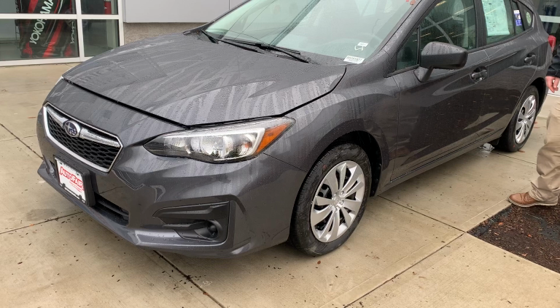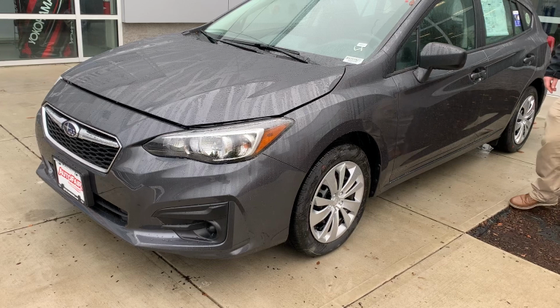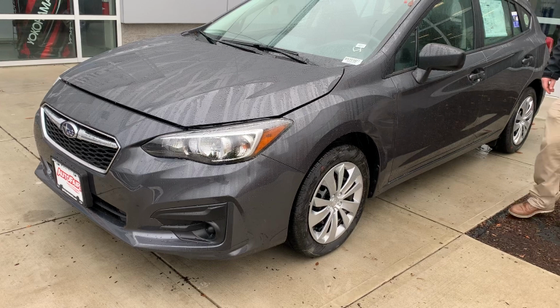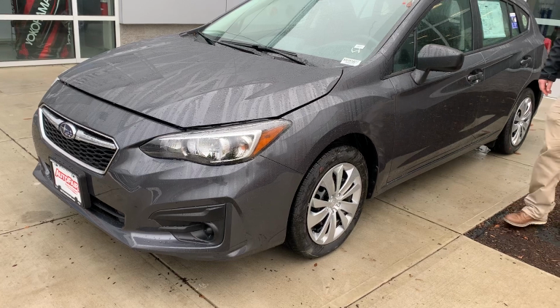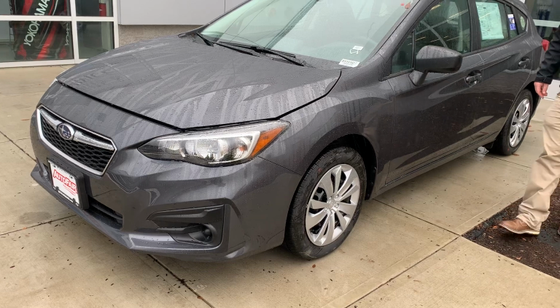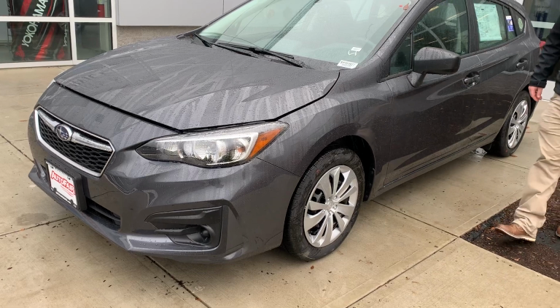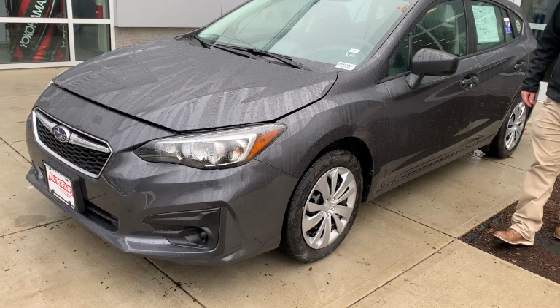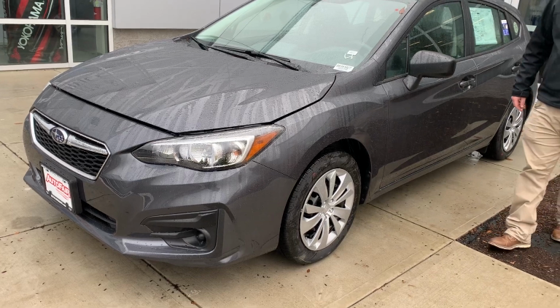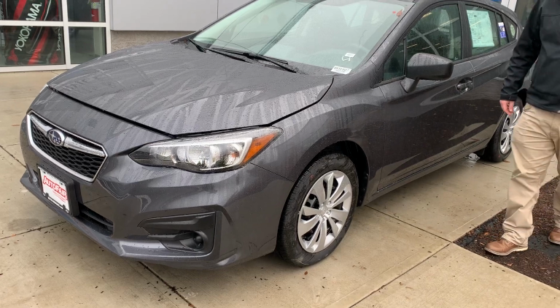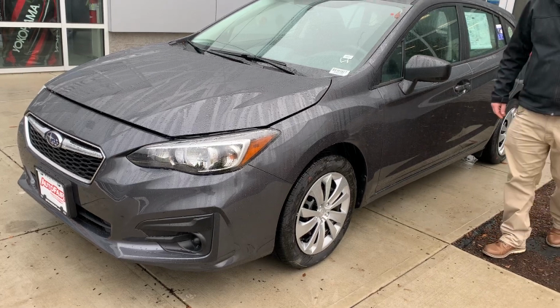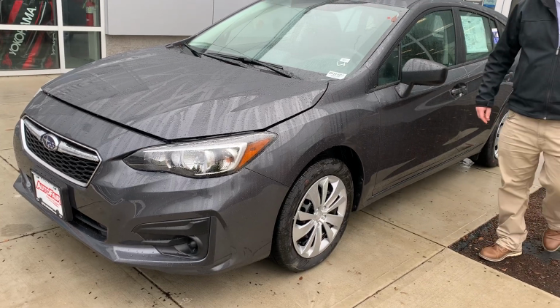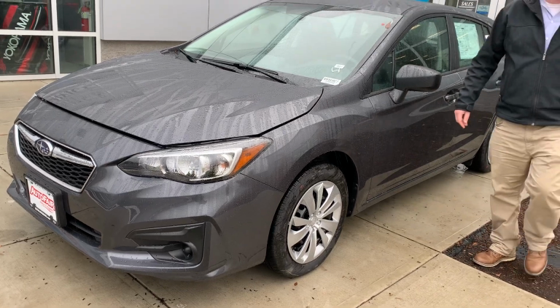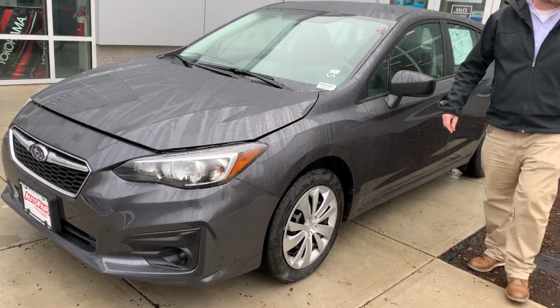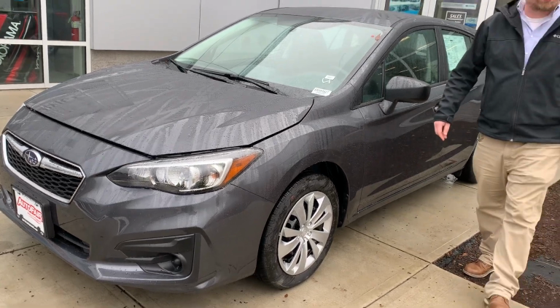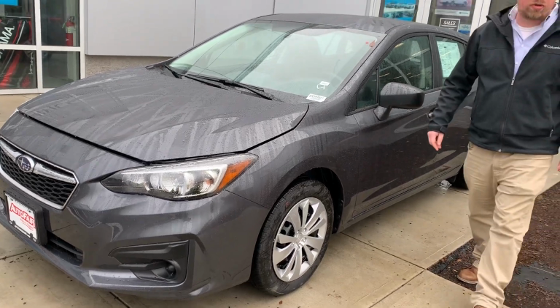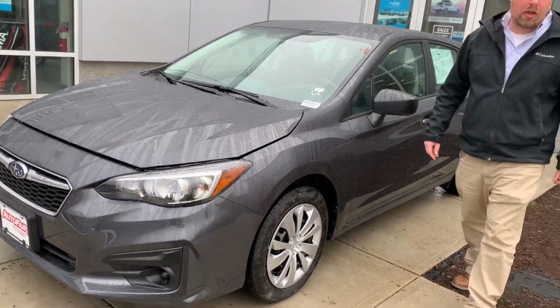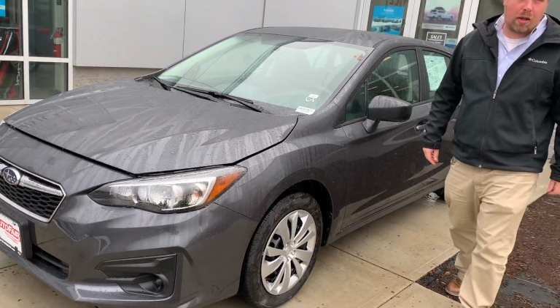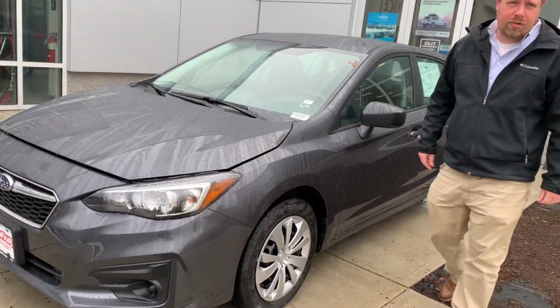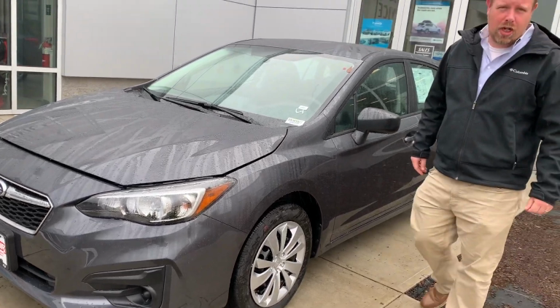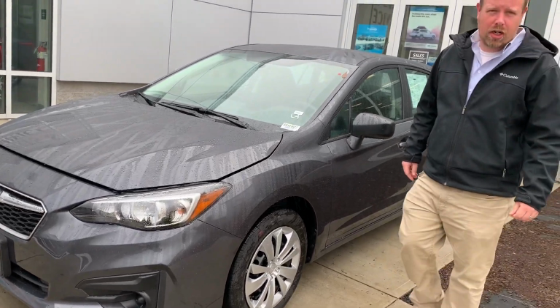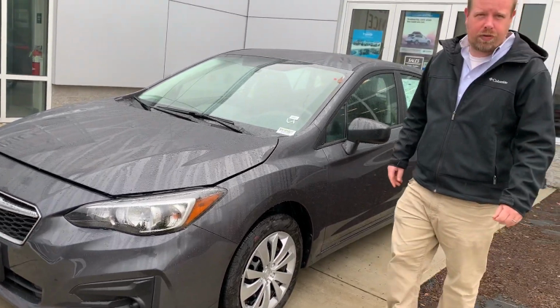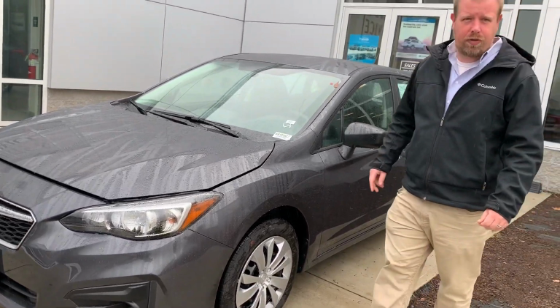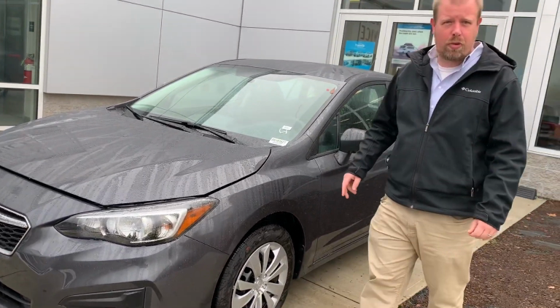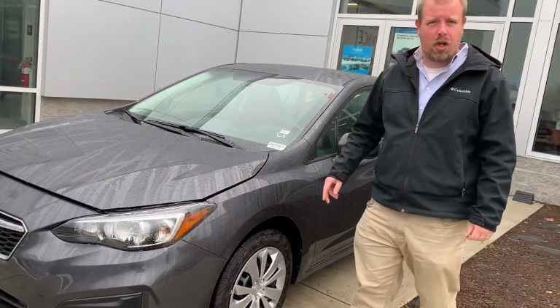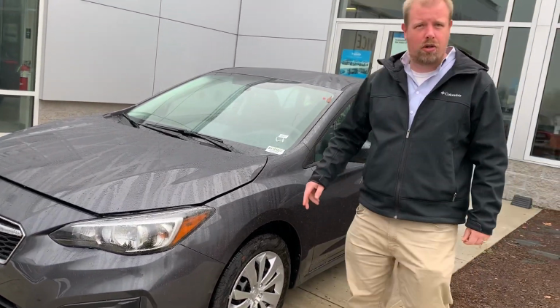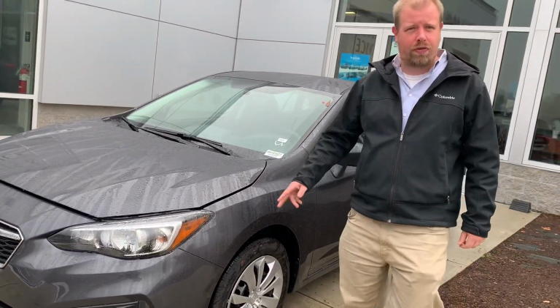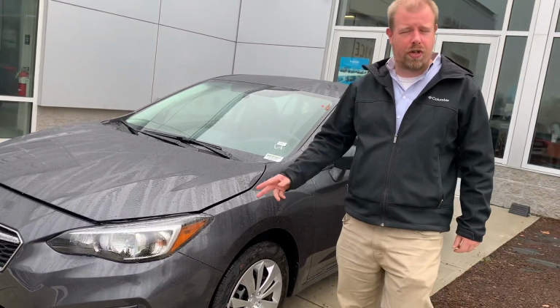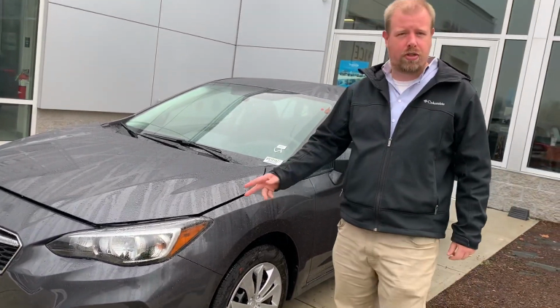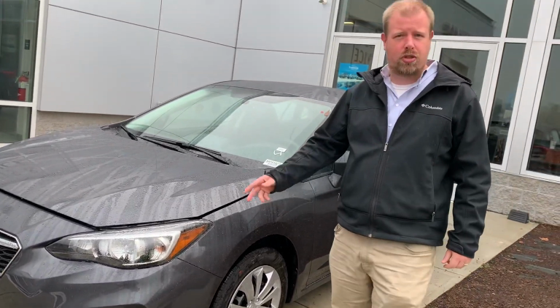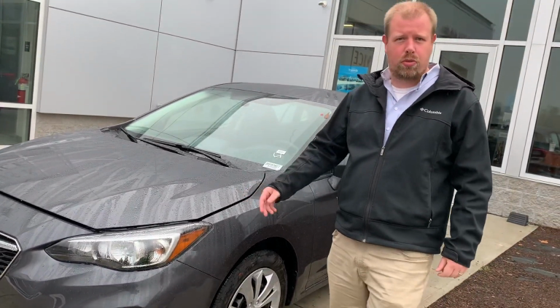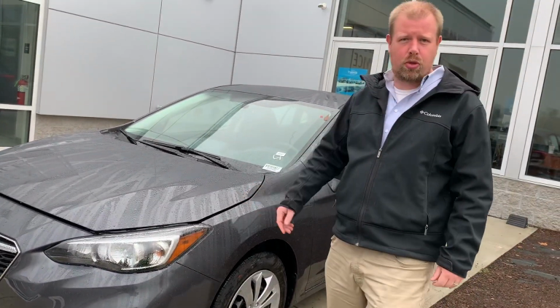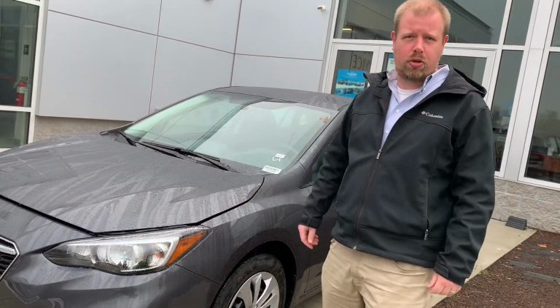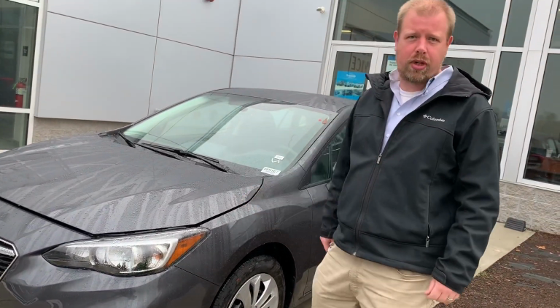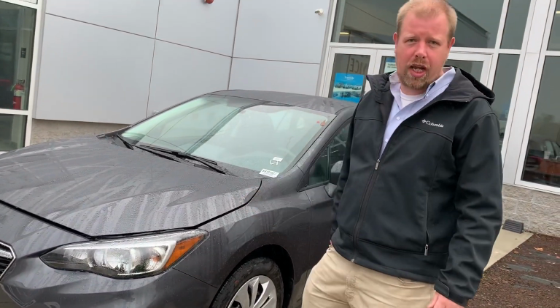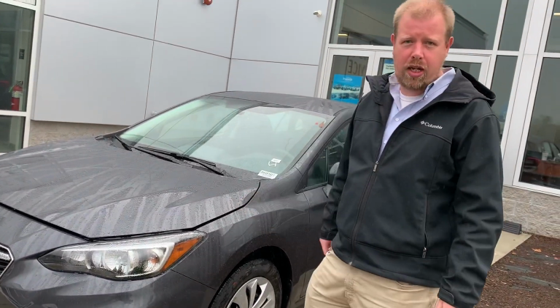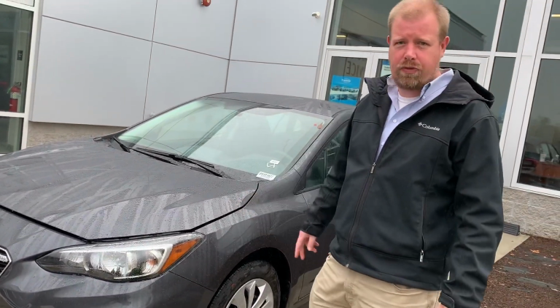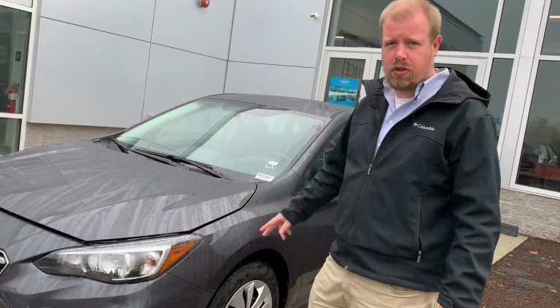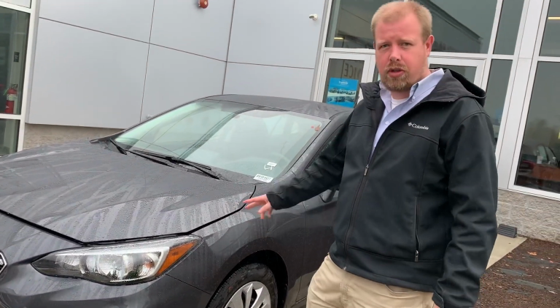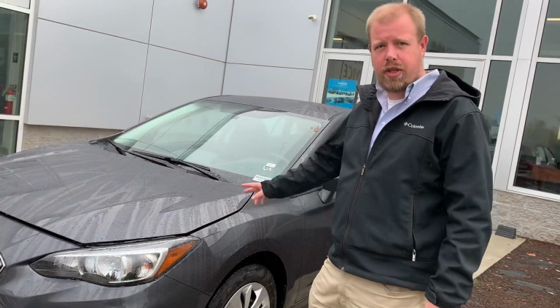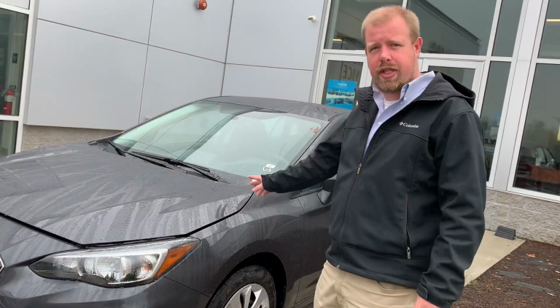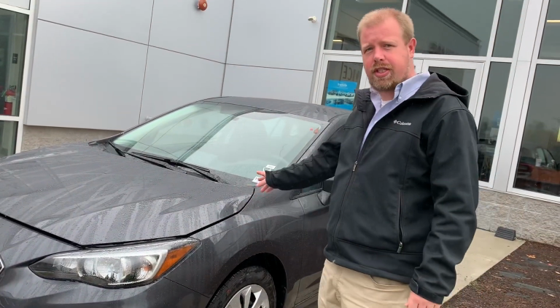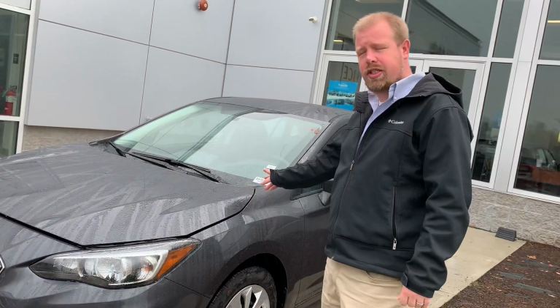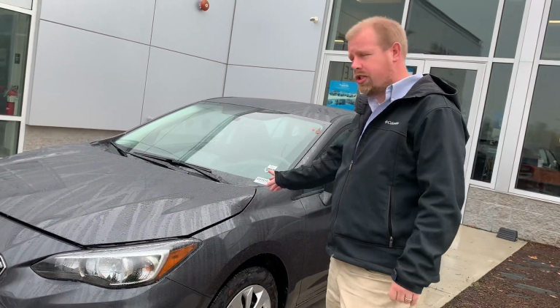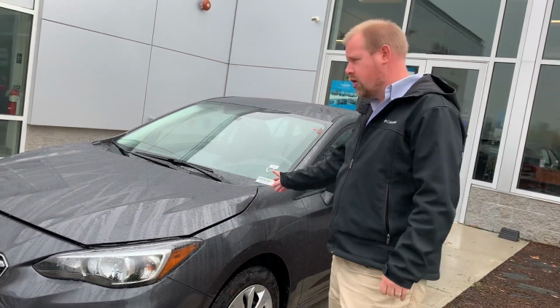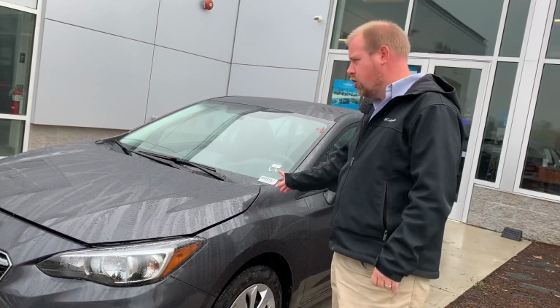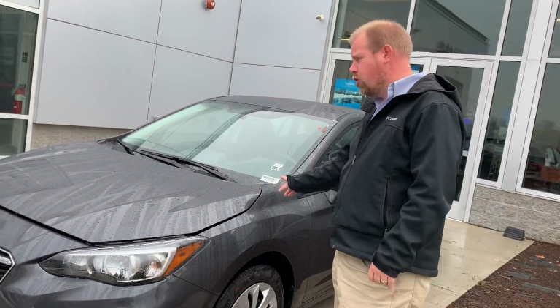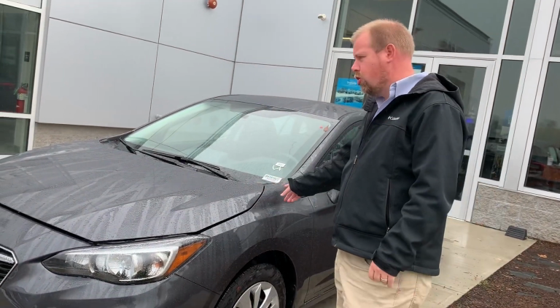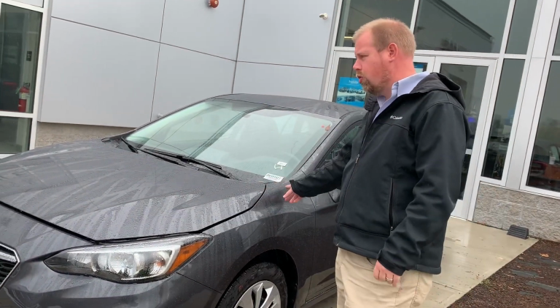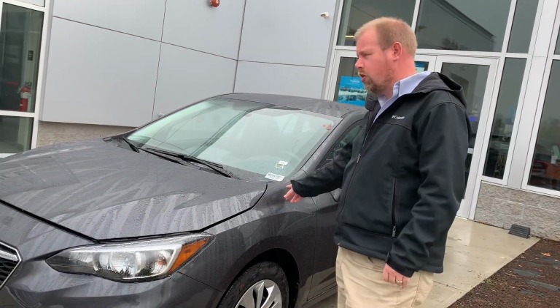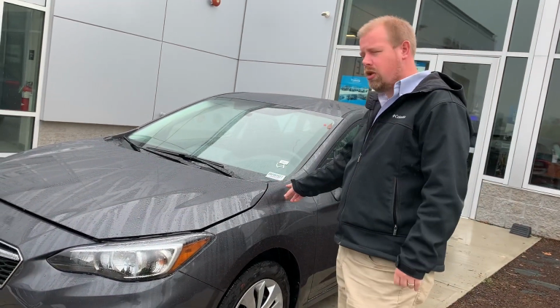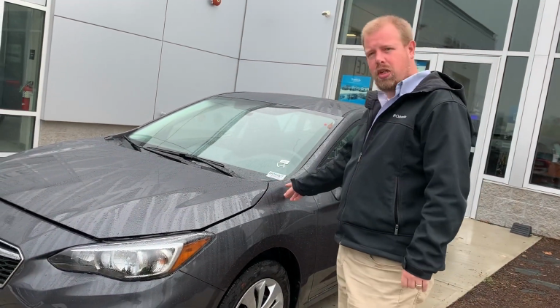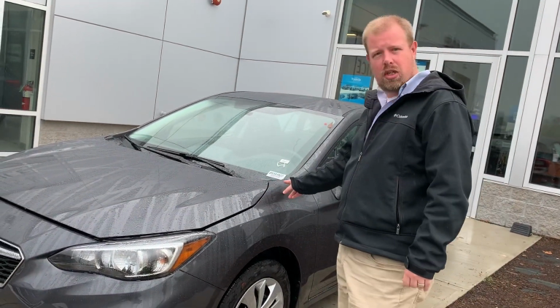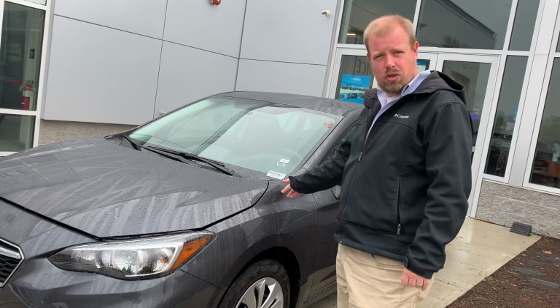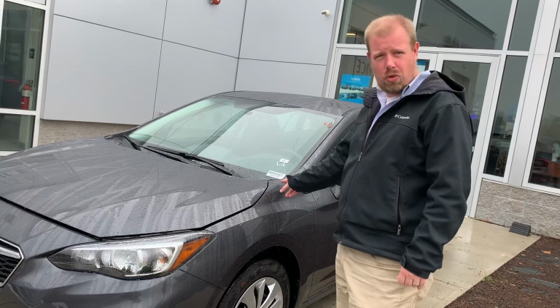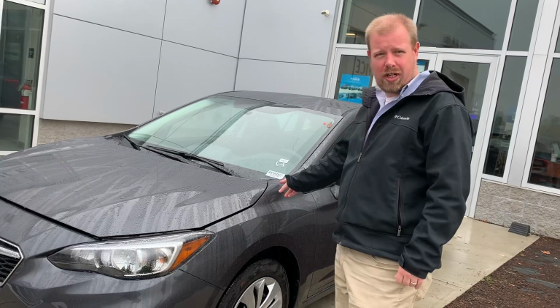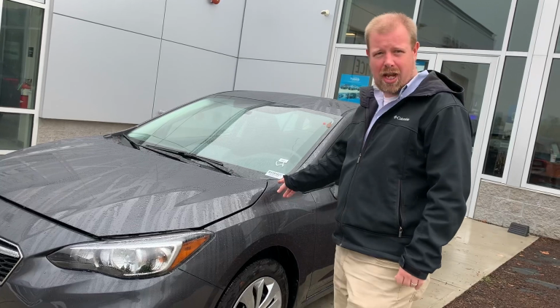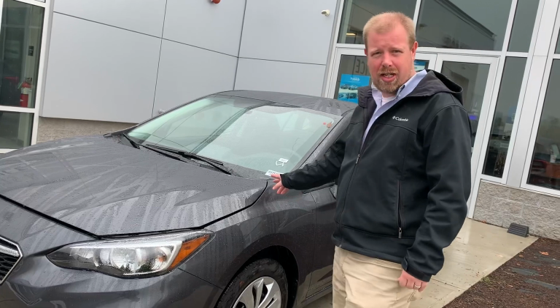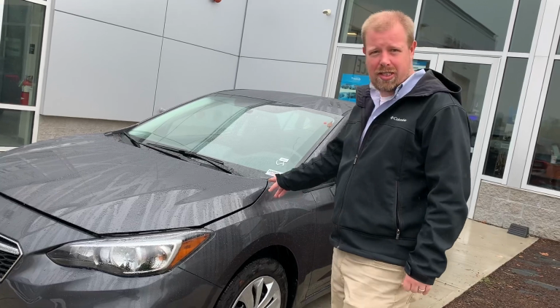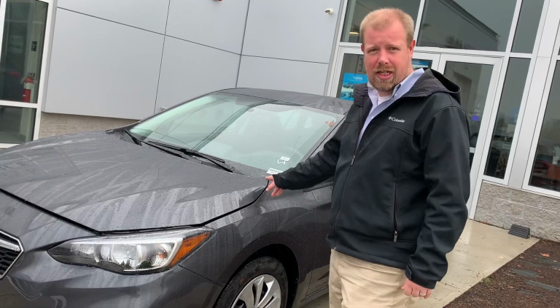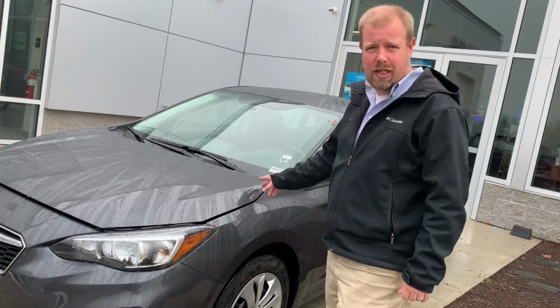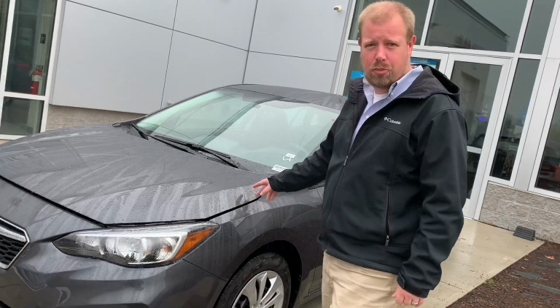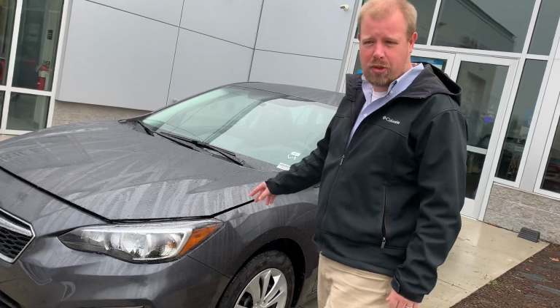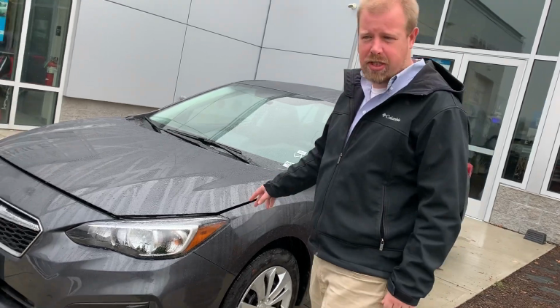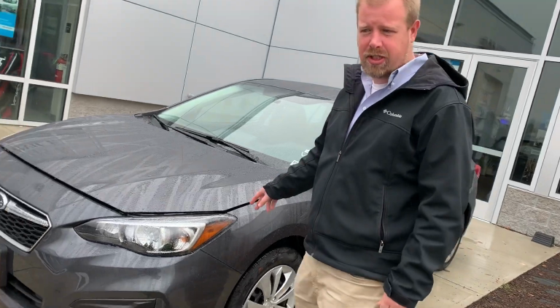Good morning, Jacob. I'm Doug from Autofare Subaru in Haverhill. This is the new 2019 Impreza.